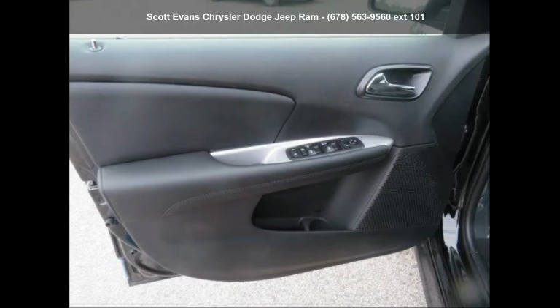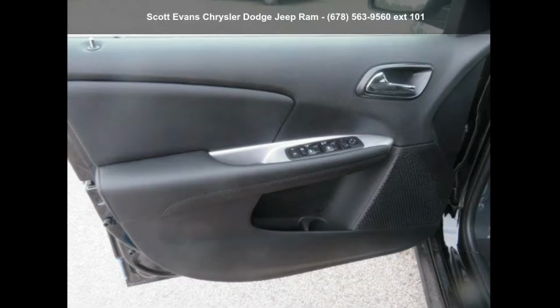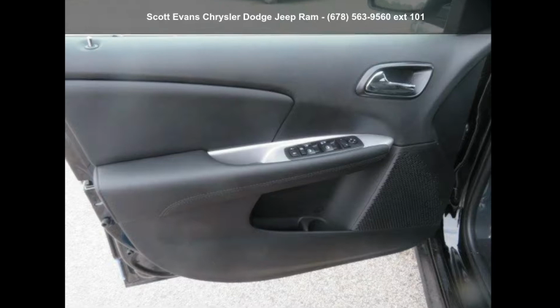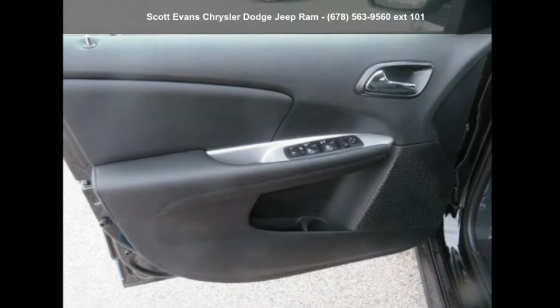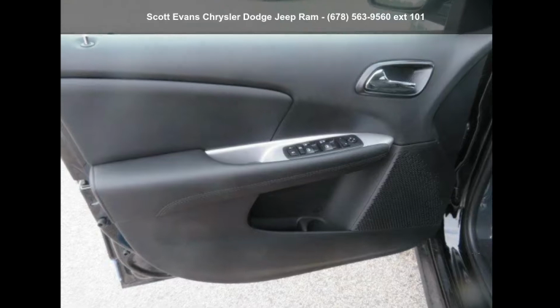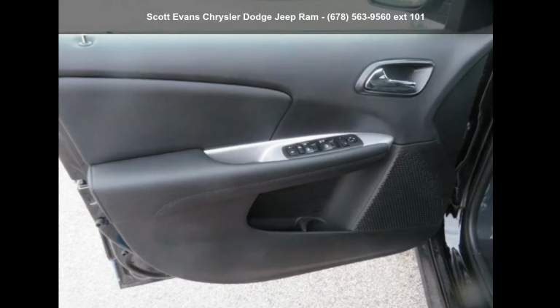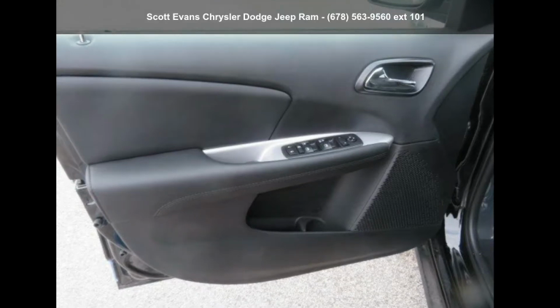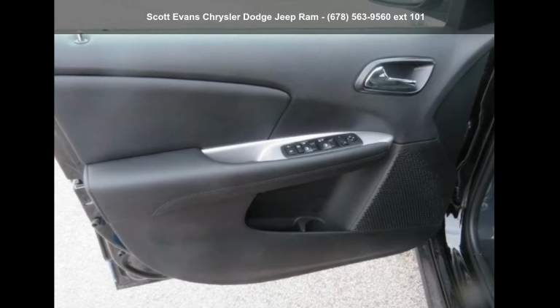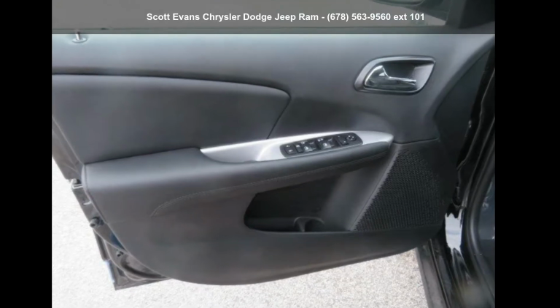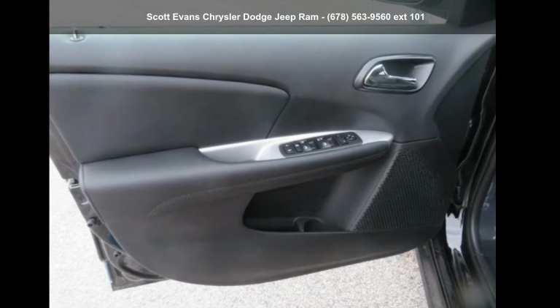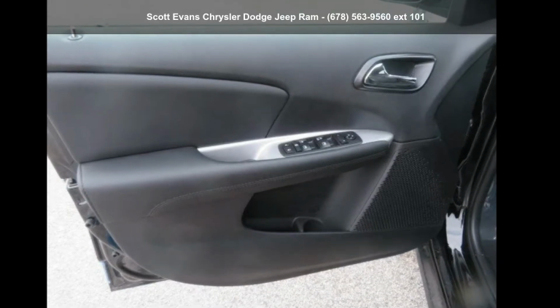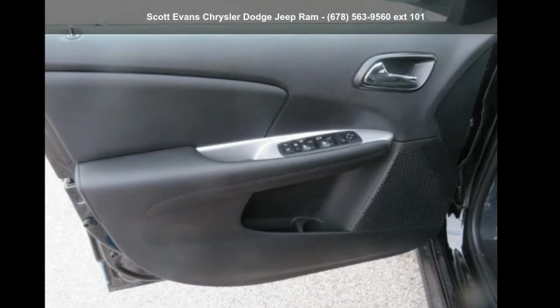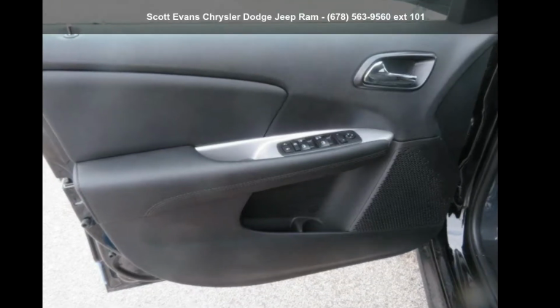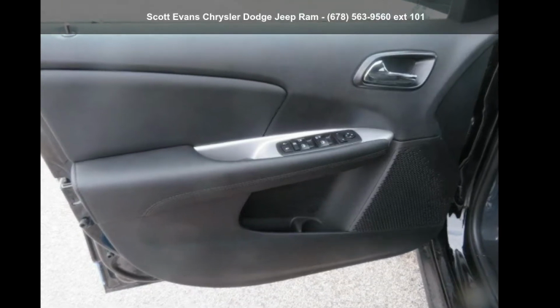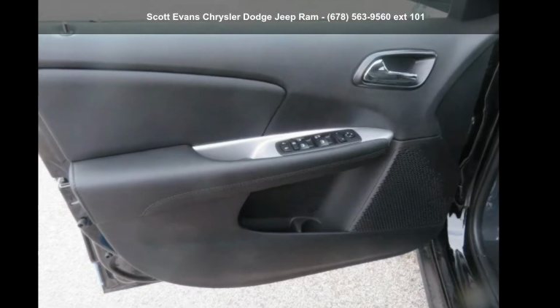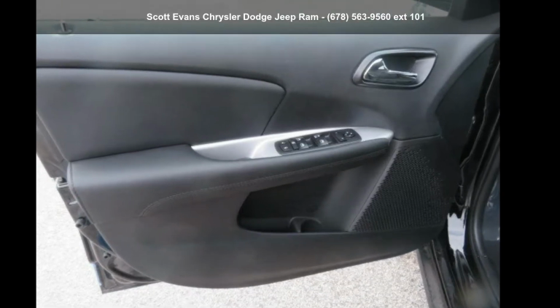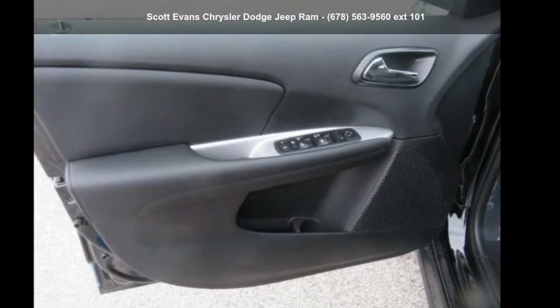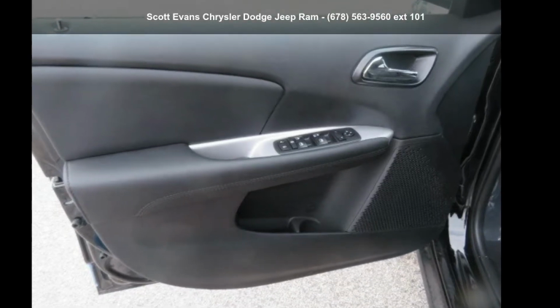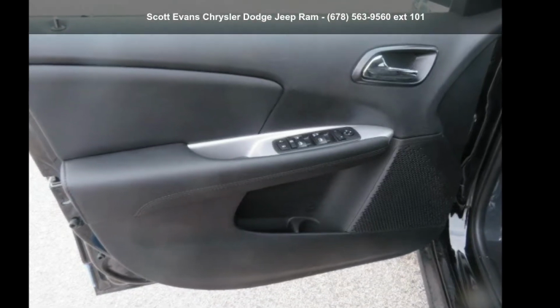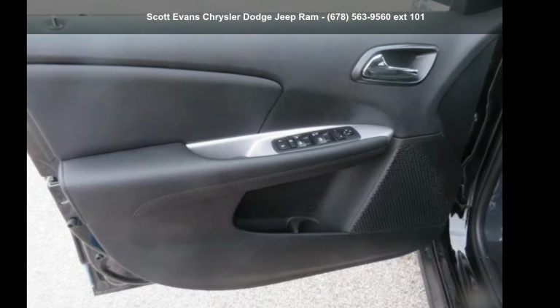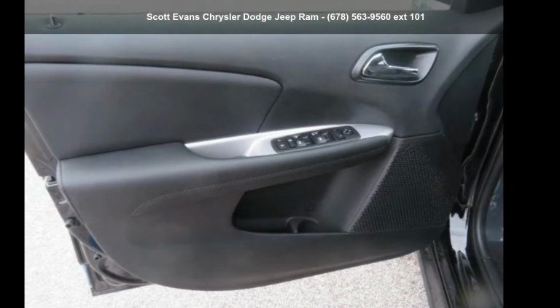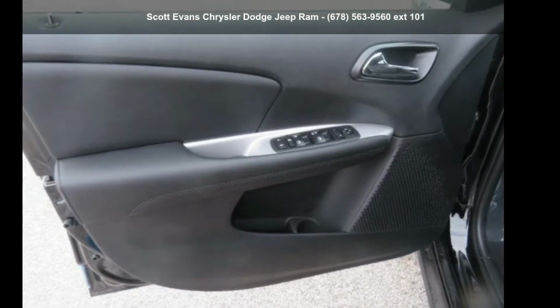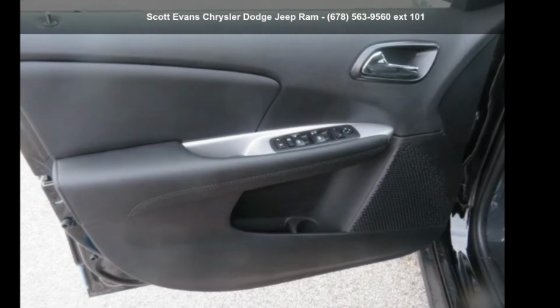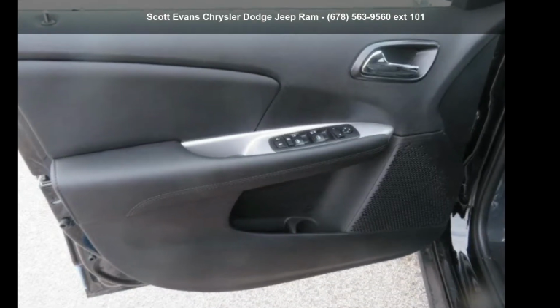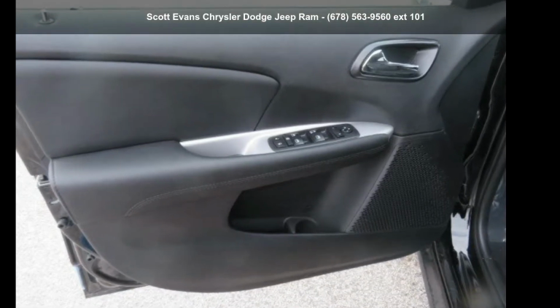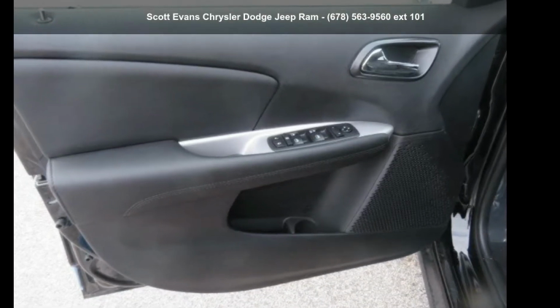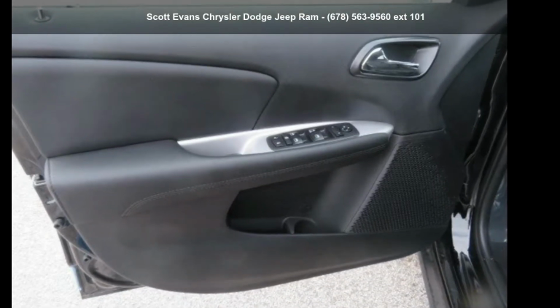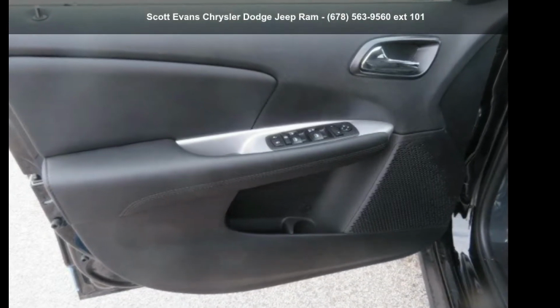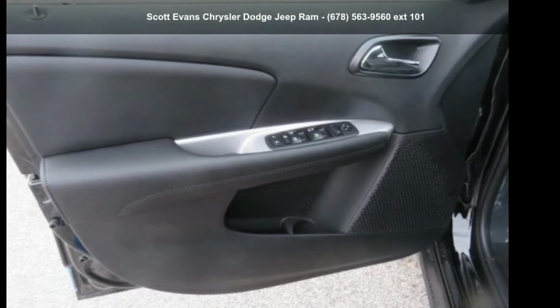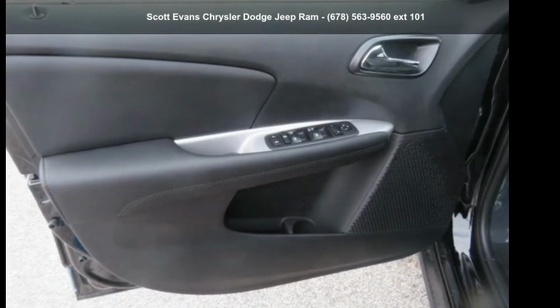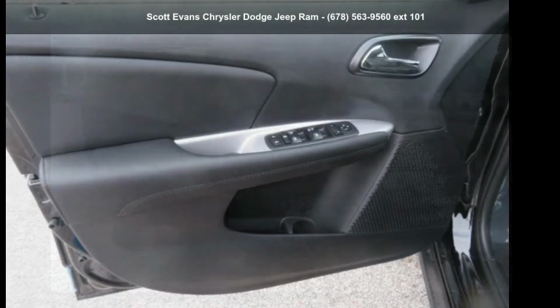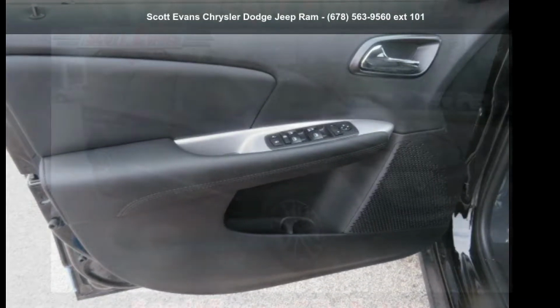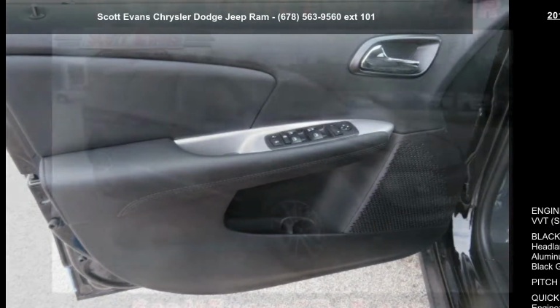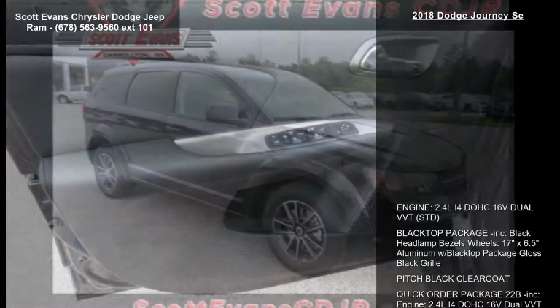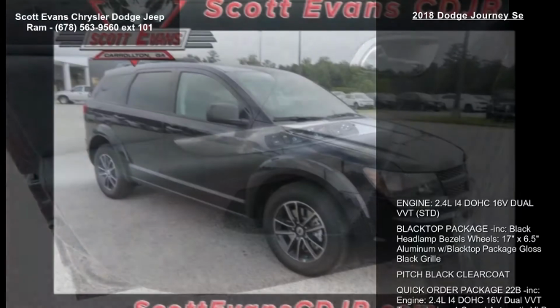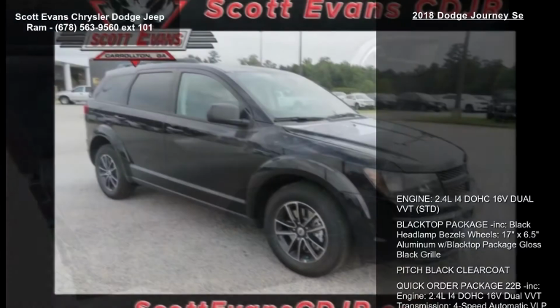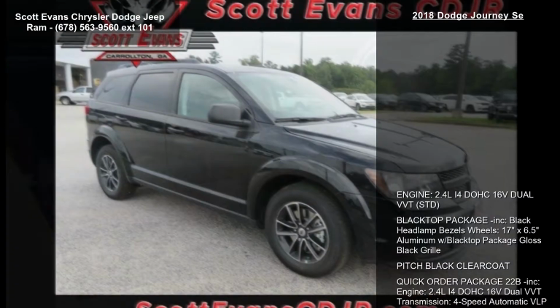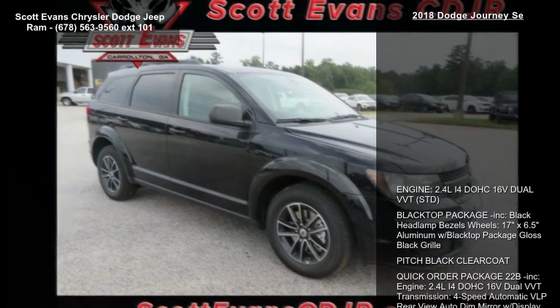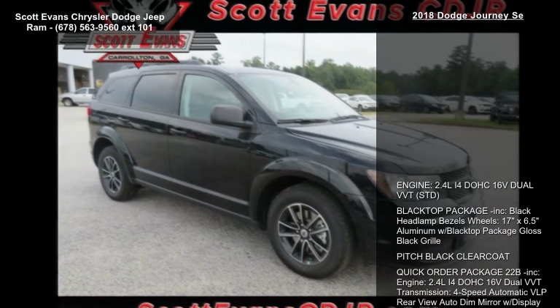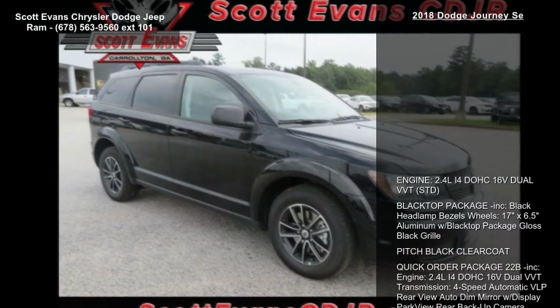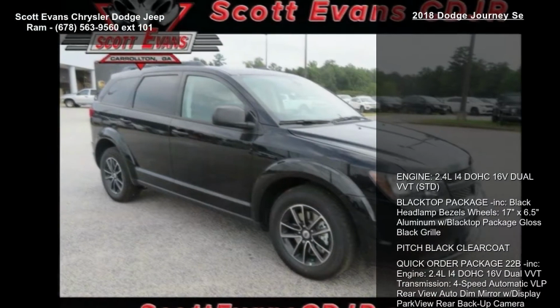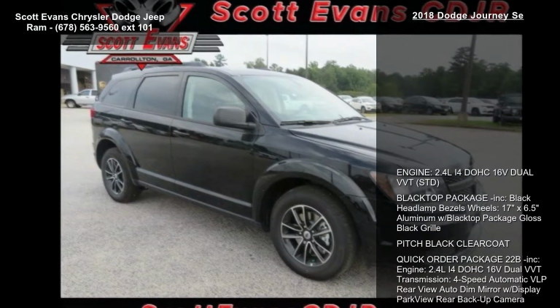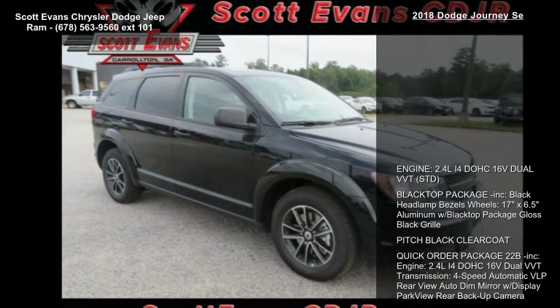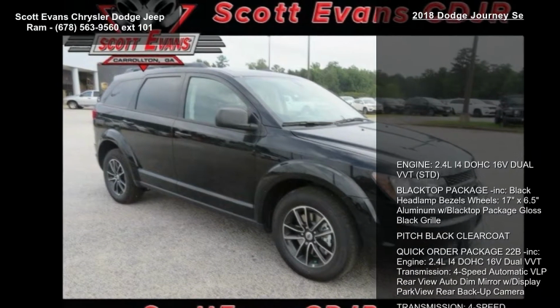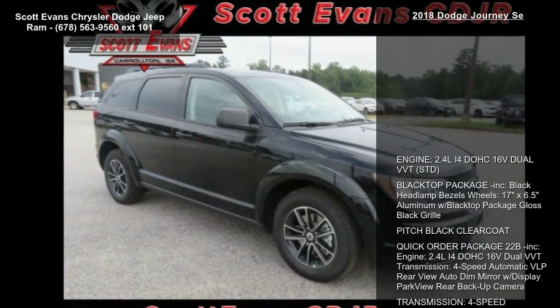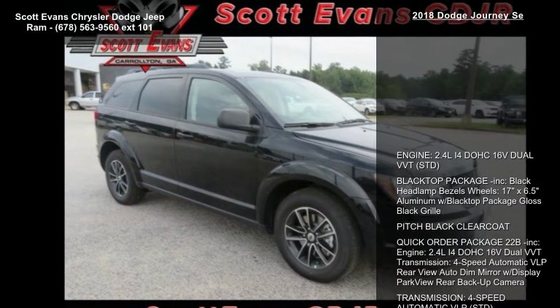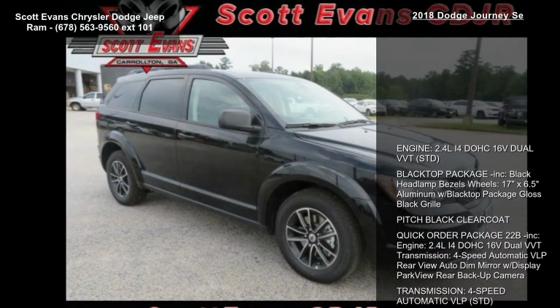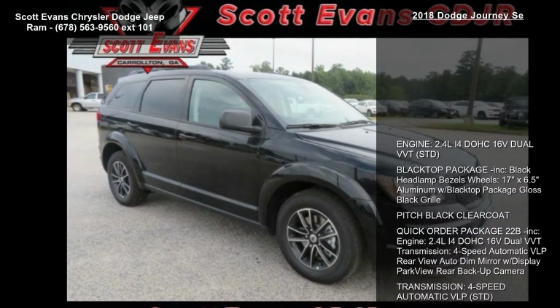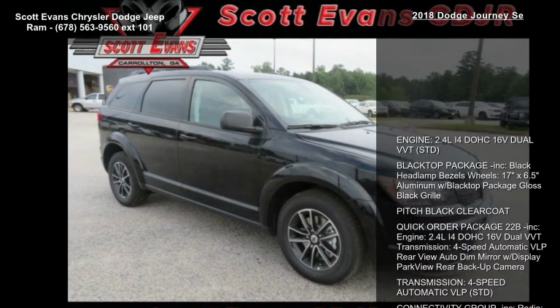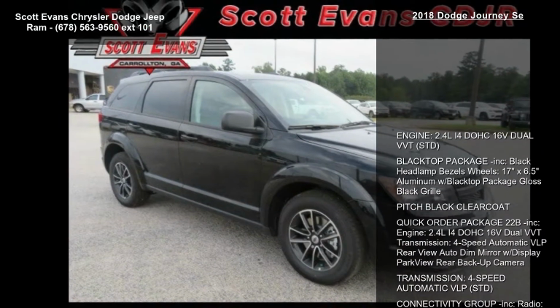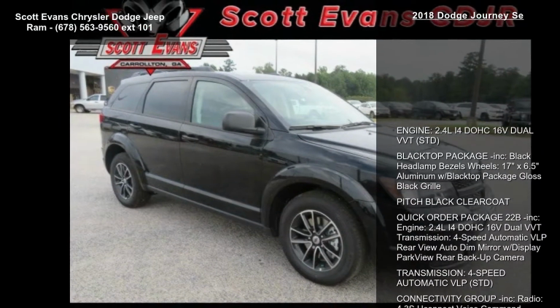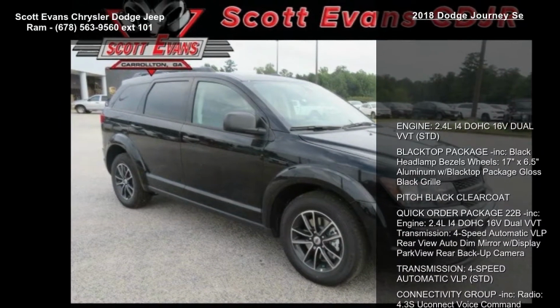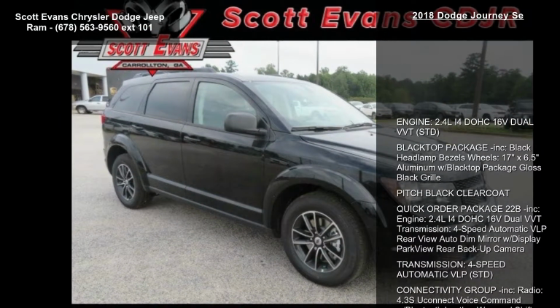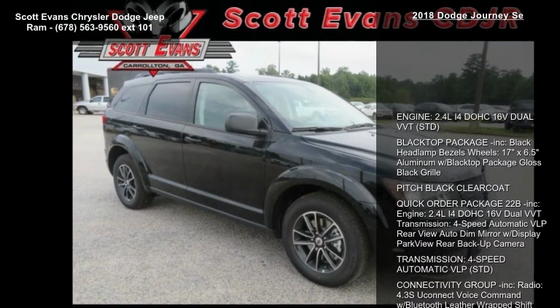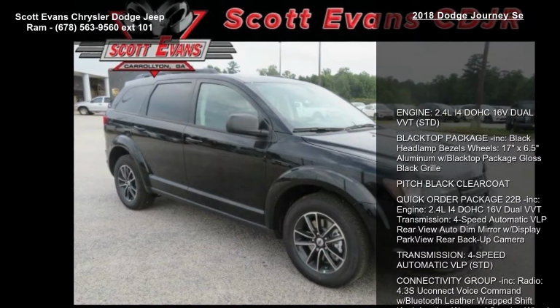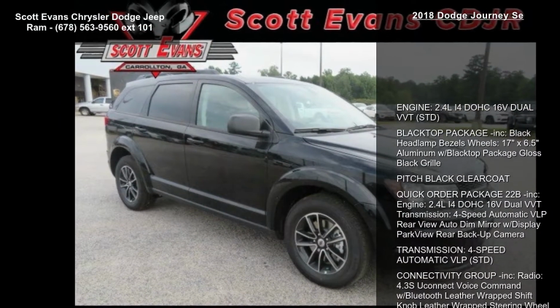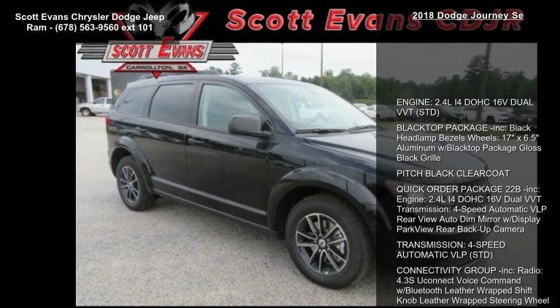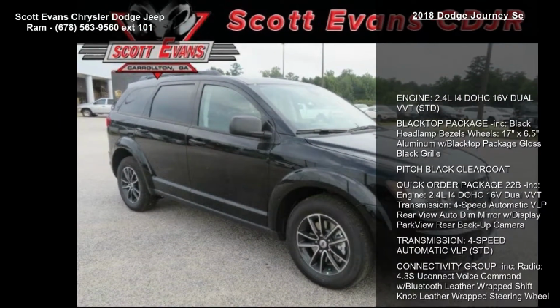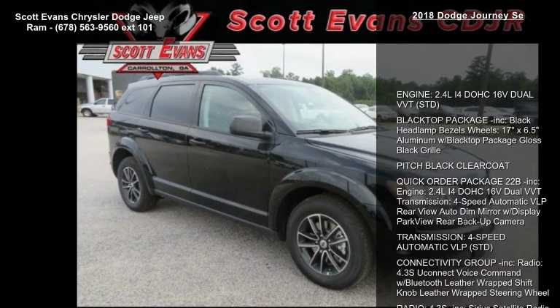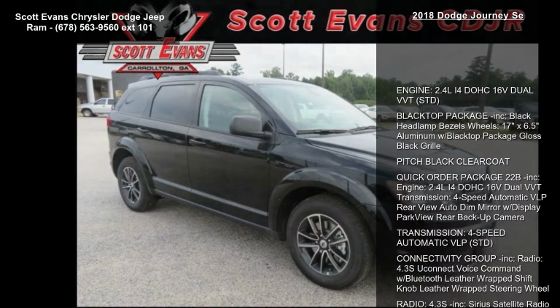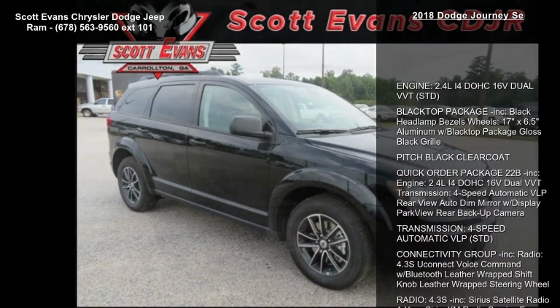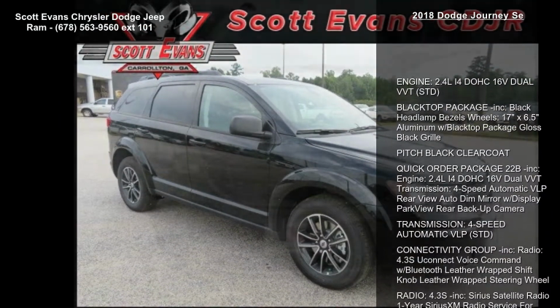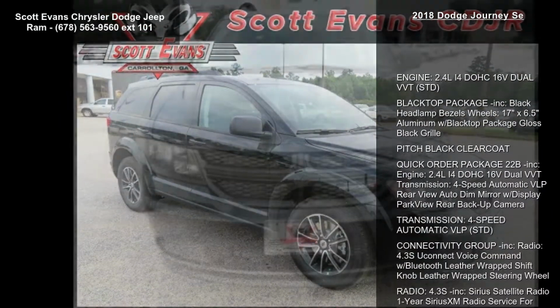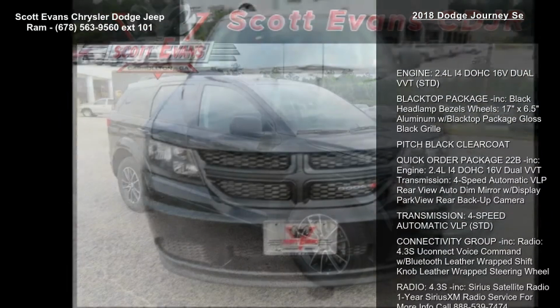Check out this 2018 Dodge Journey. This may be the set of wheels you've been looking for. Enjoy these notable features.